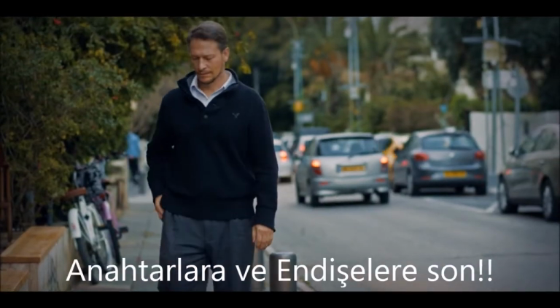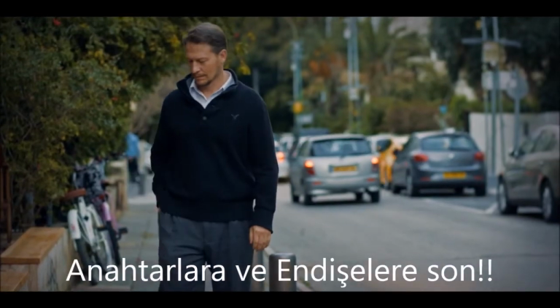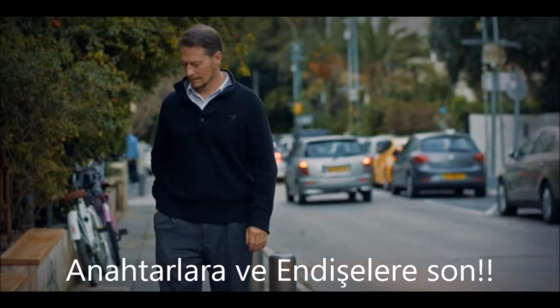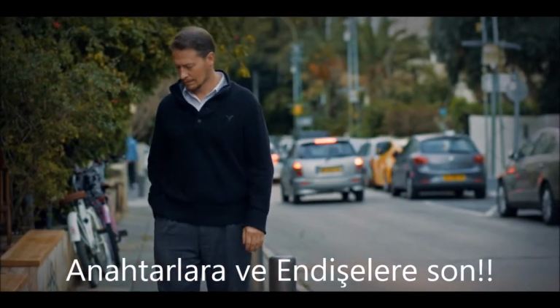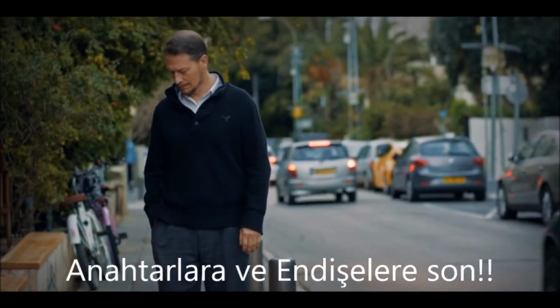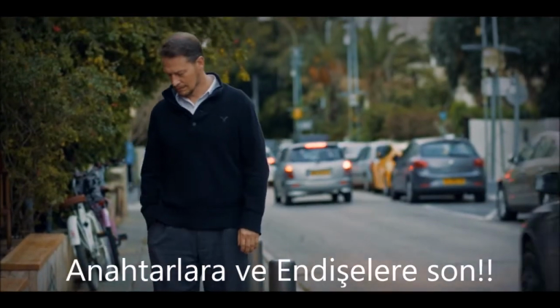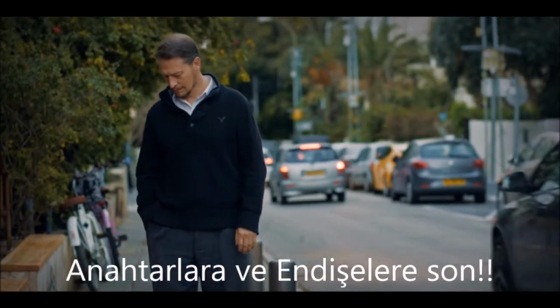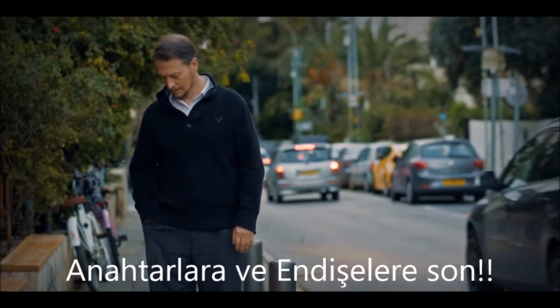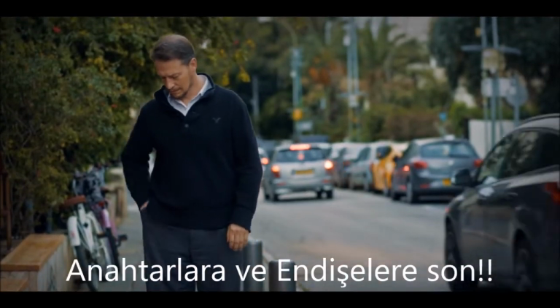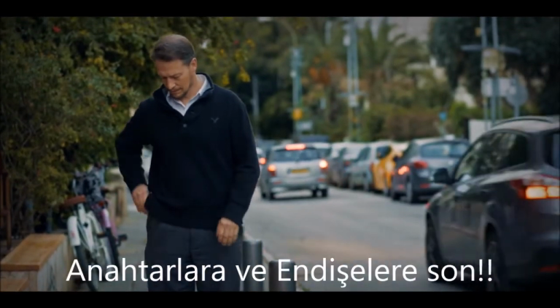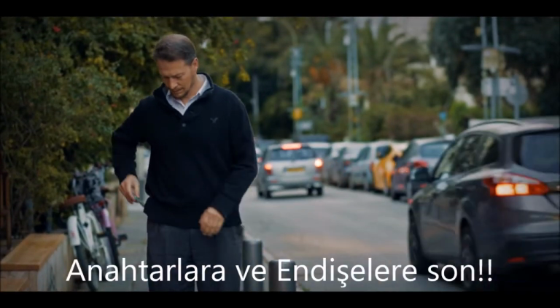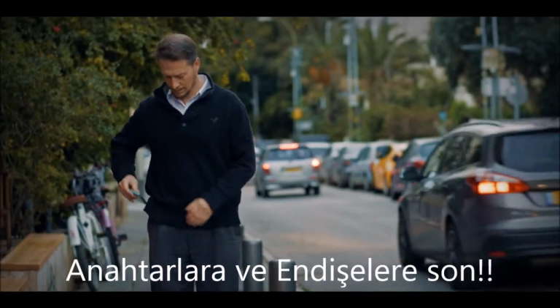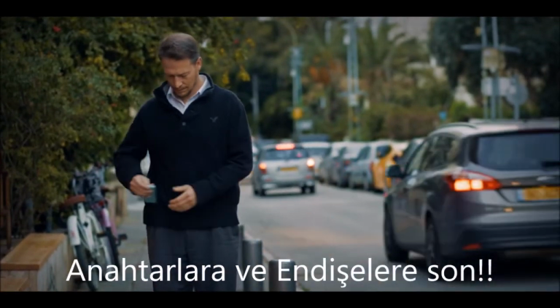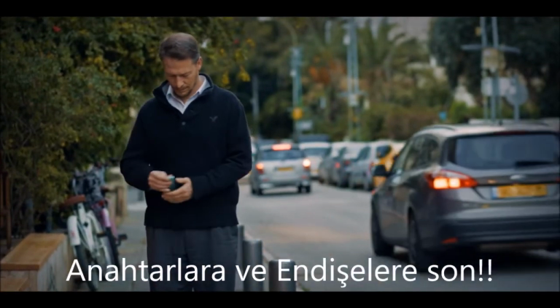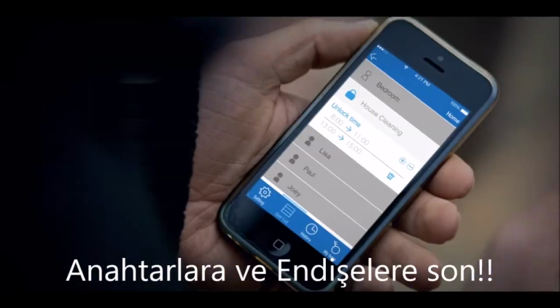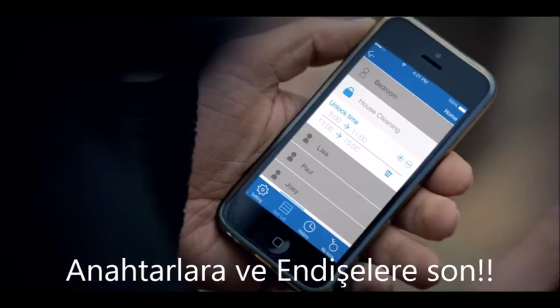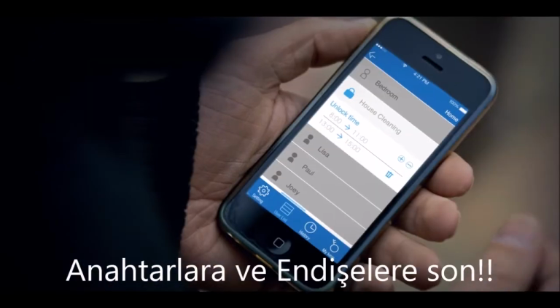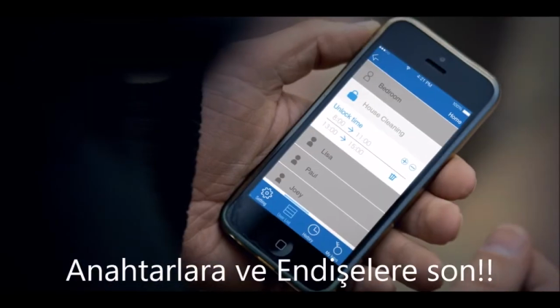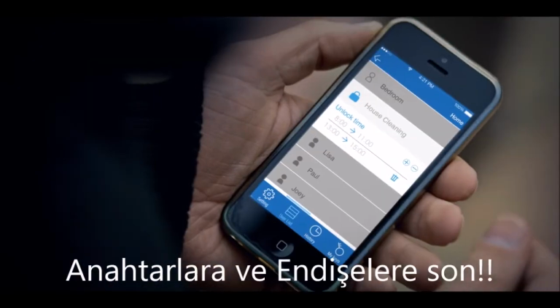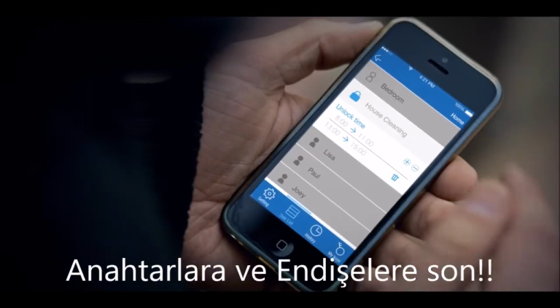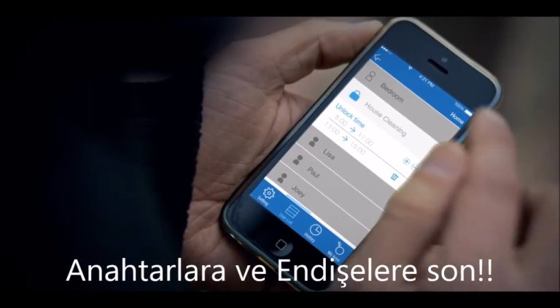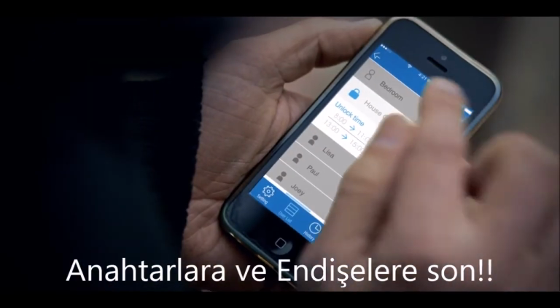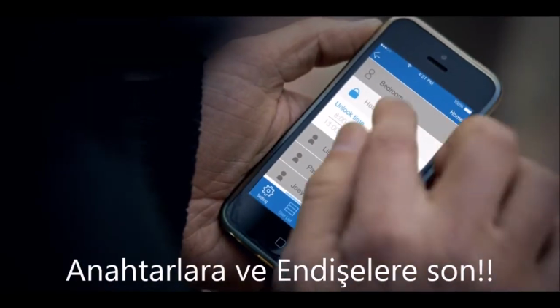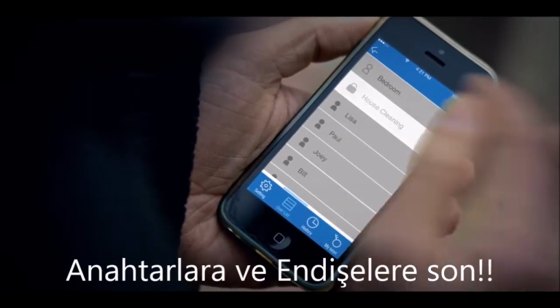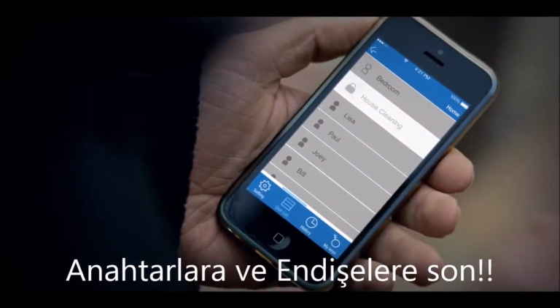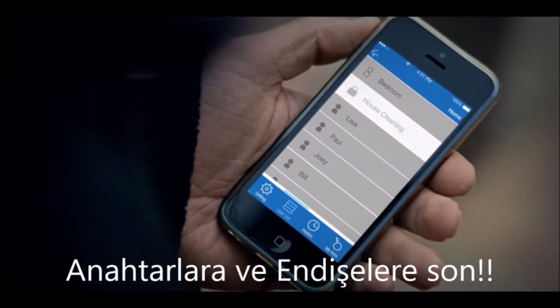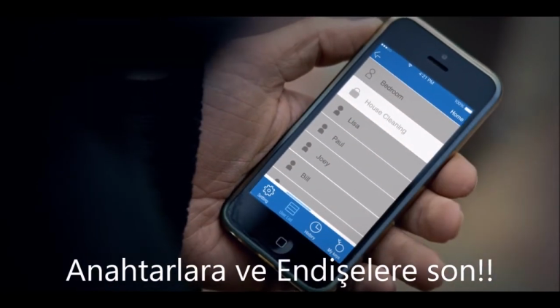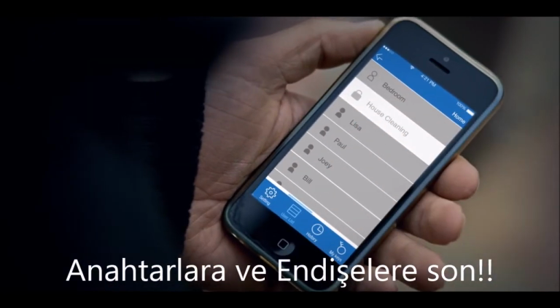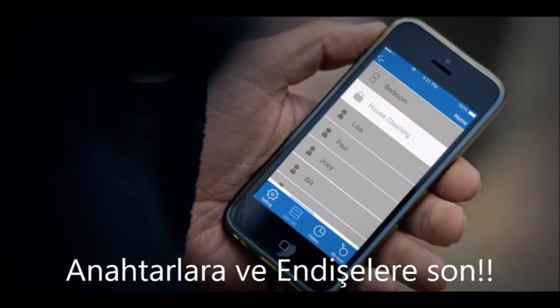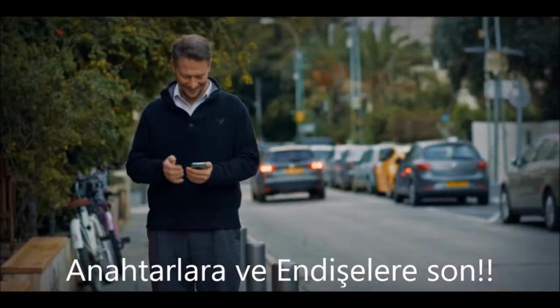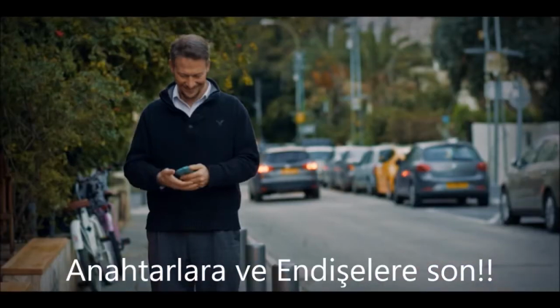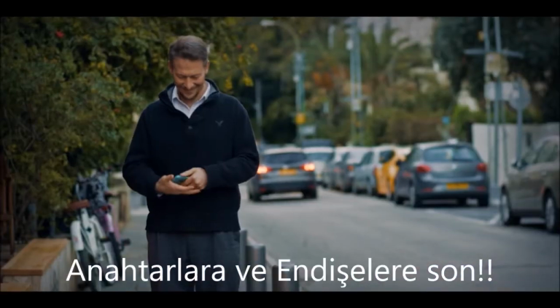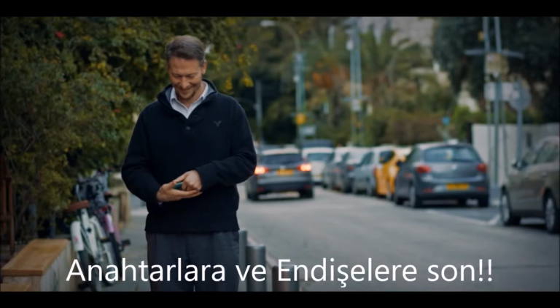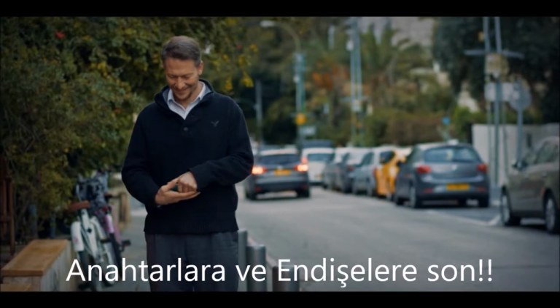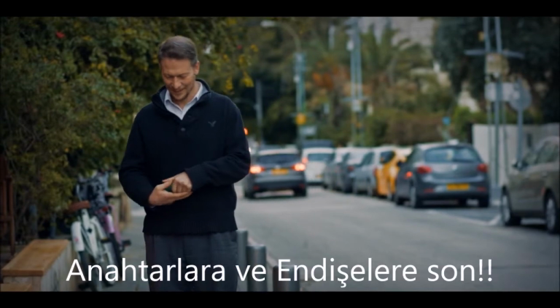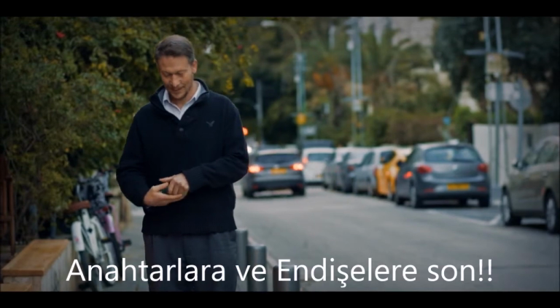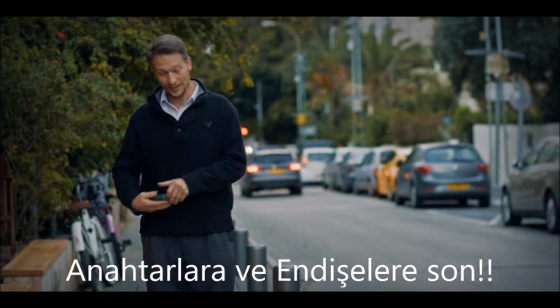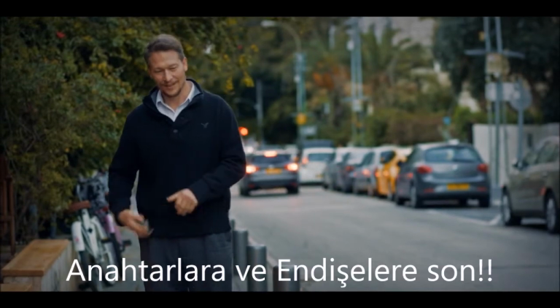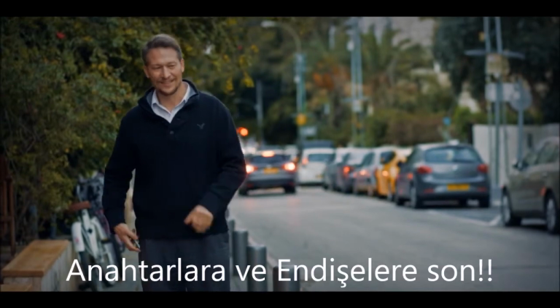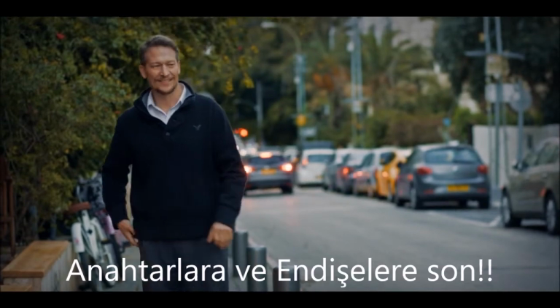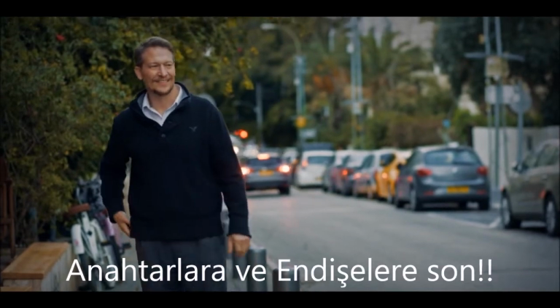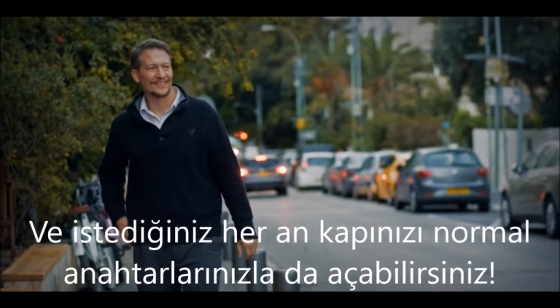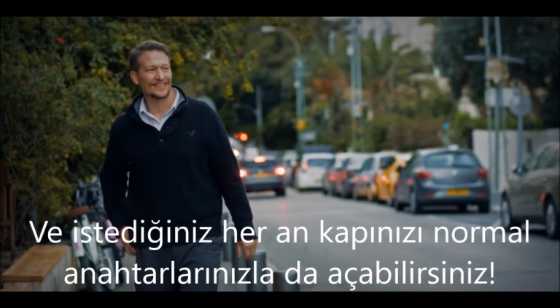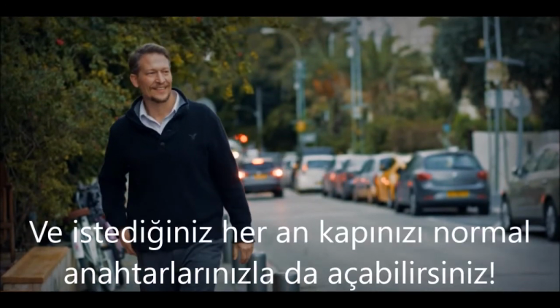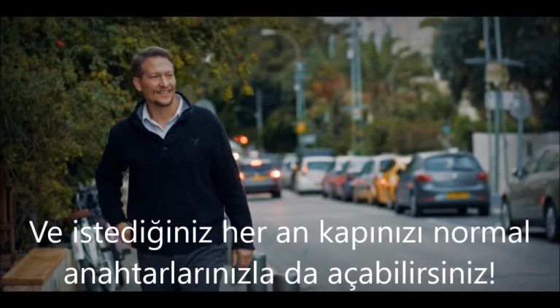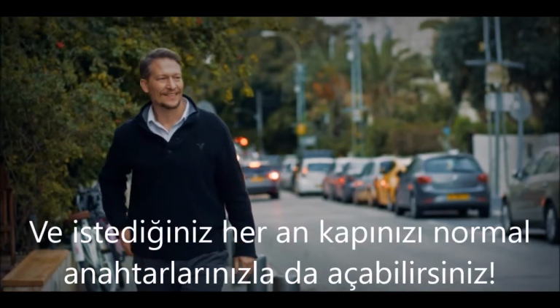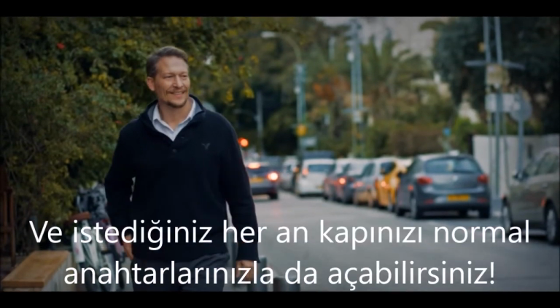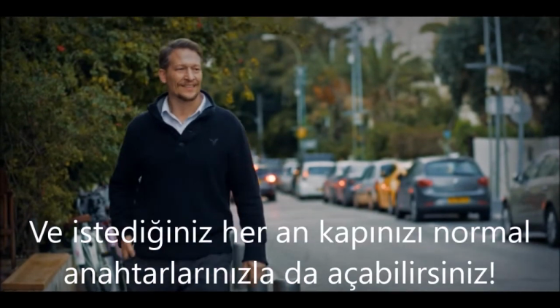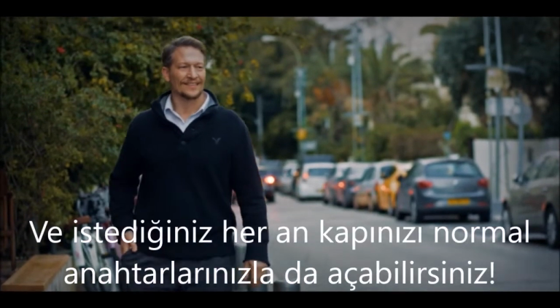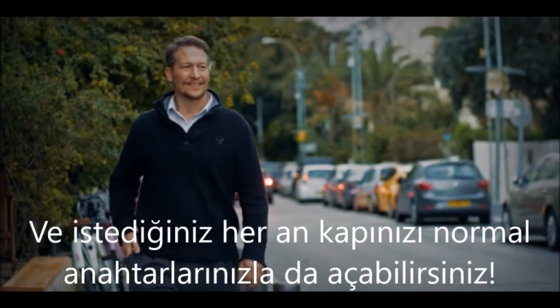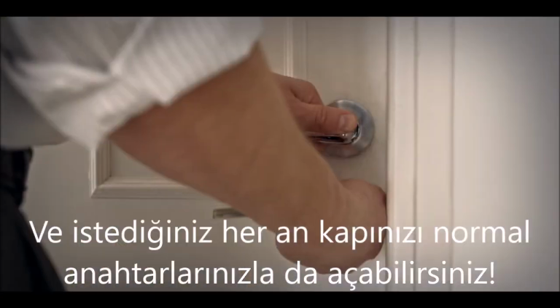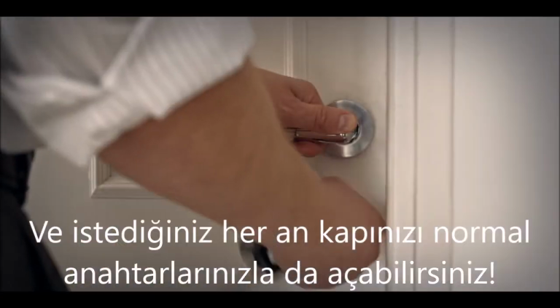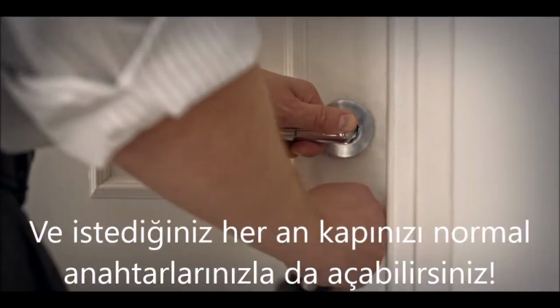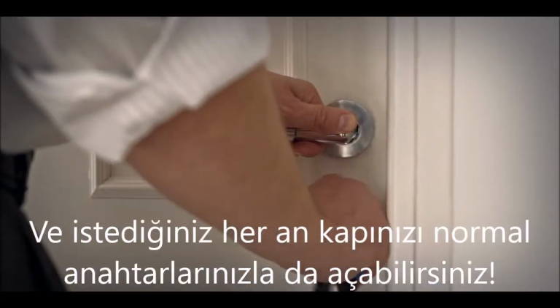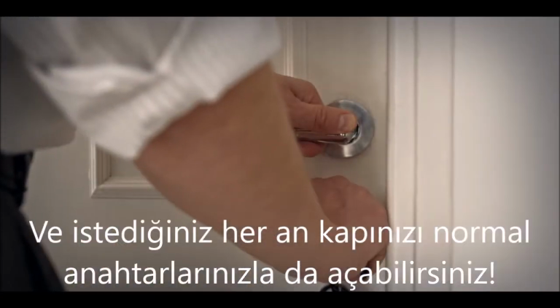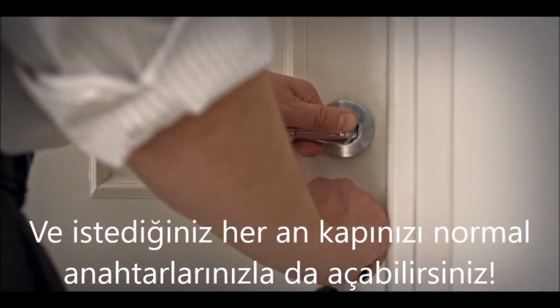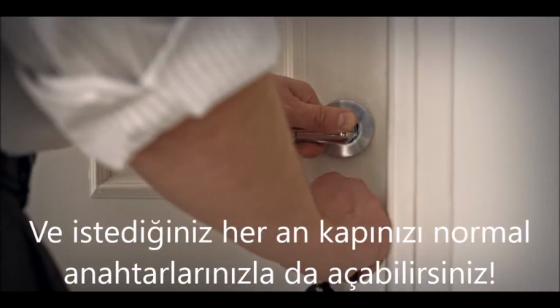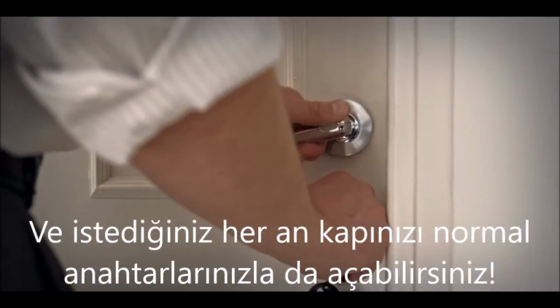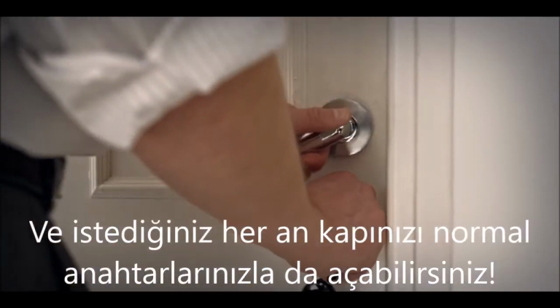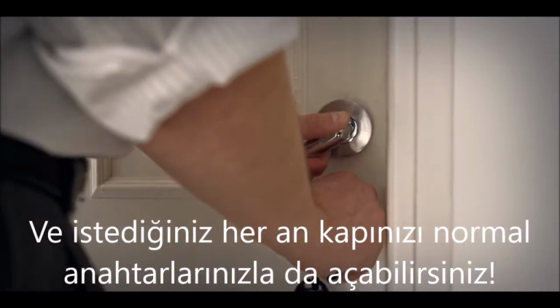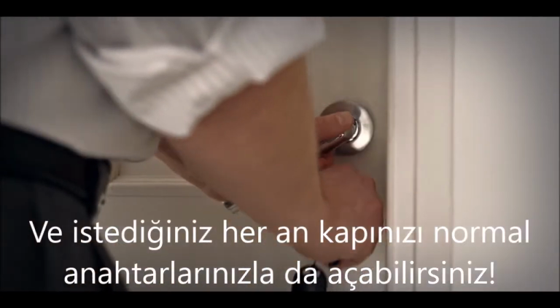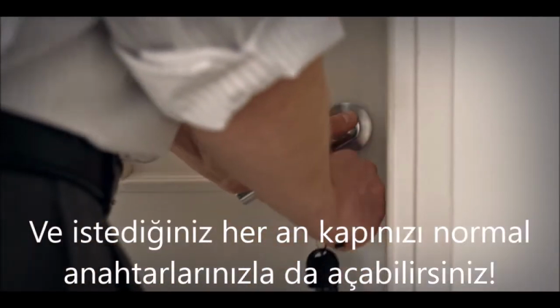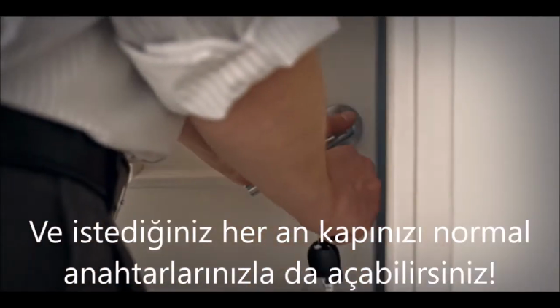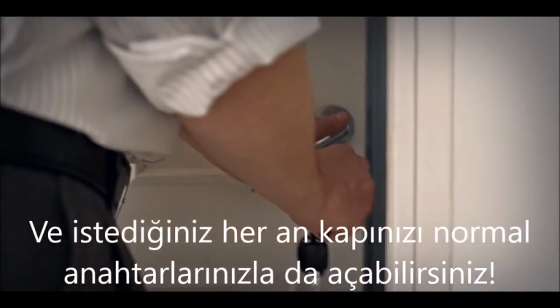No keys, no worries. And if needed, you can always open the door the old-fashioned way.